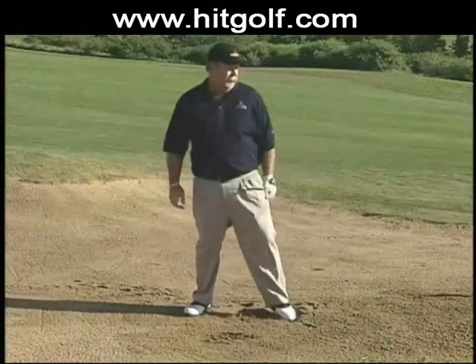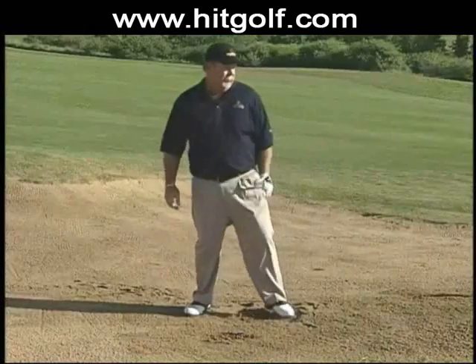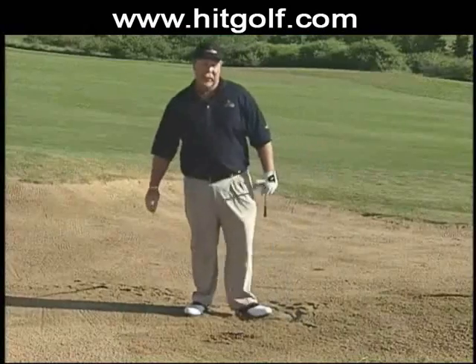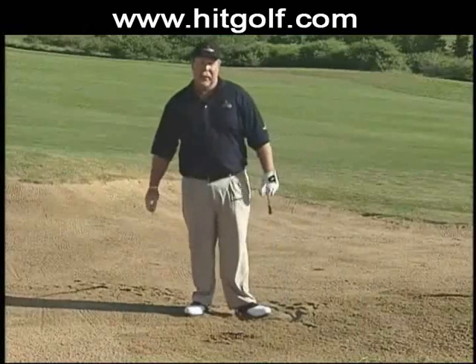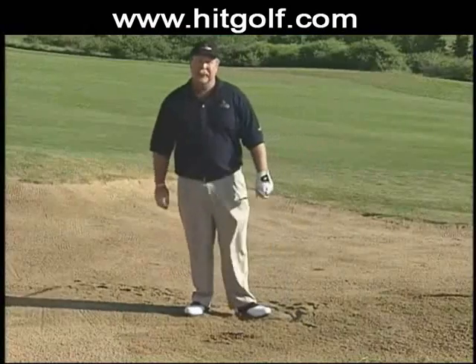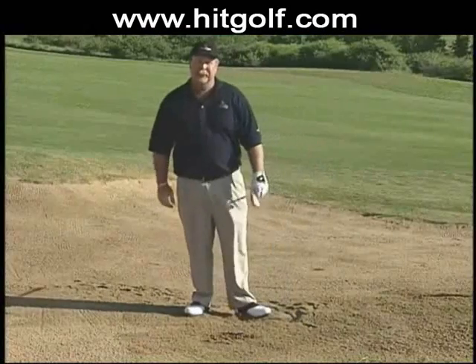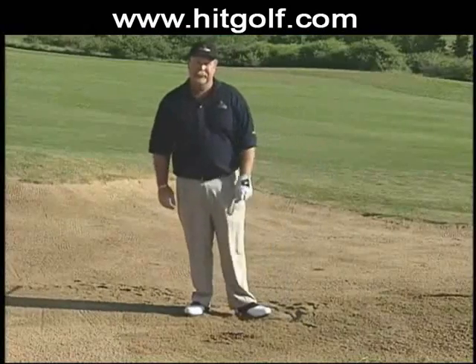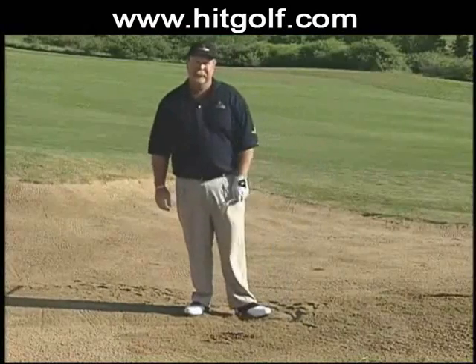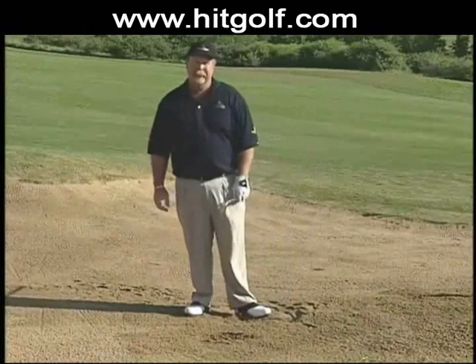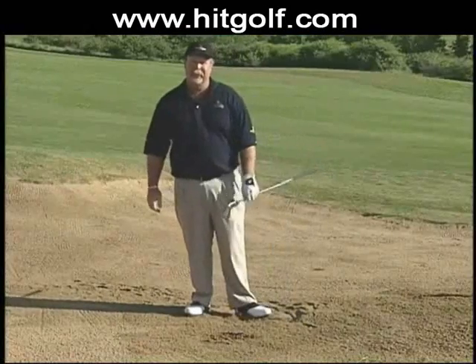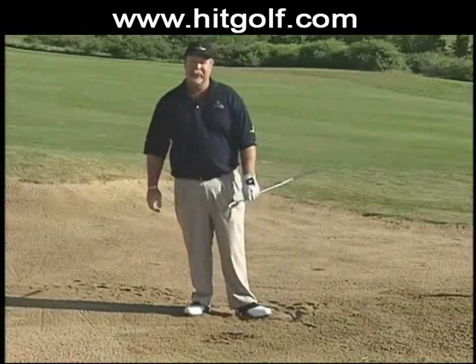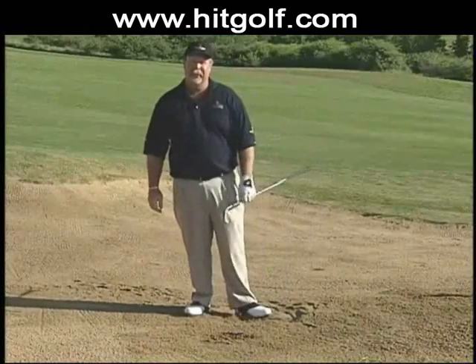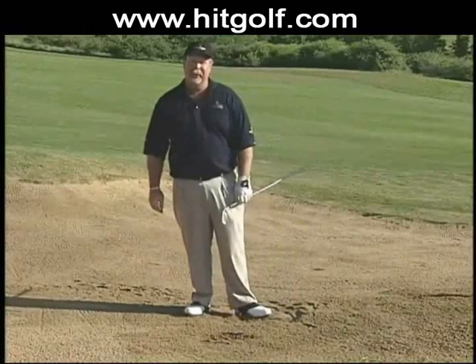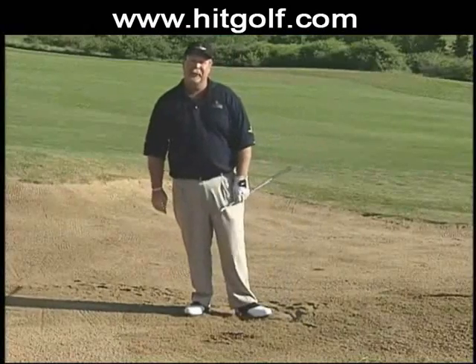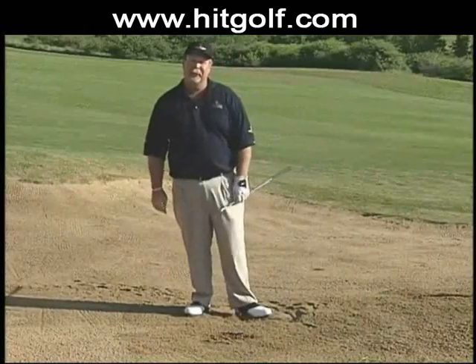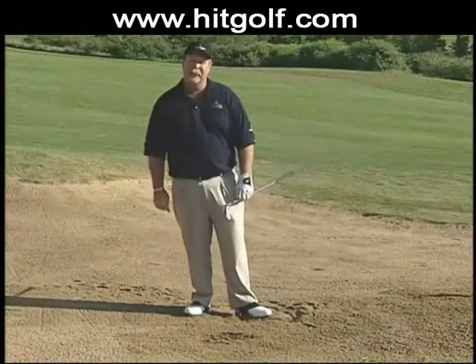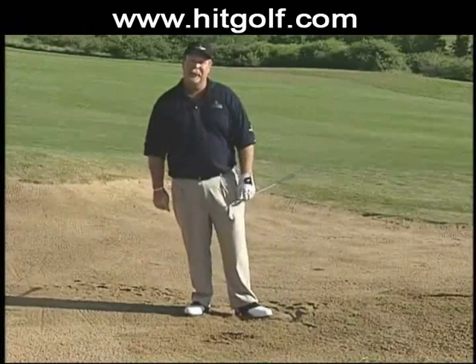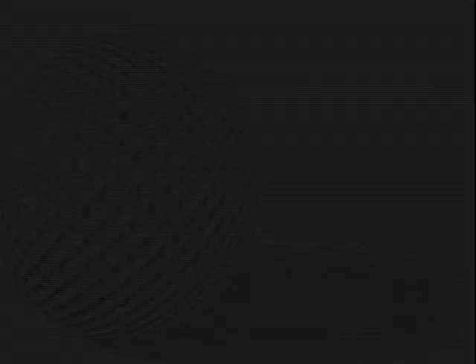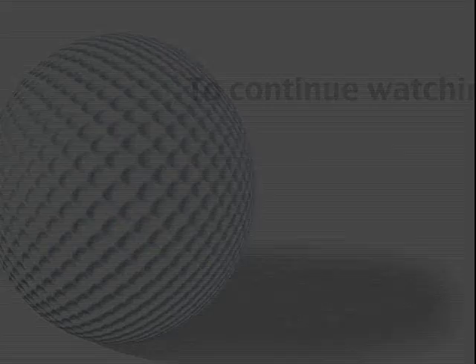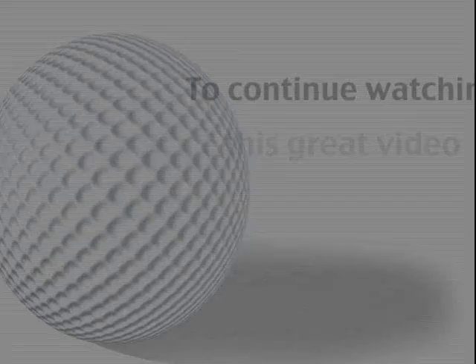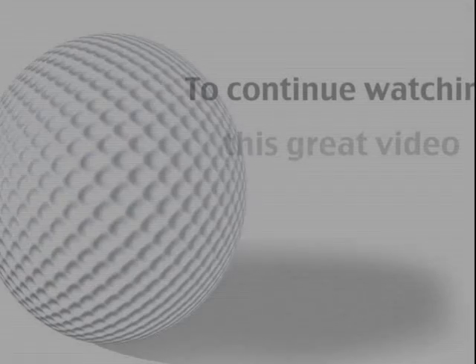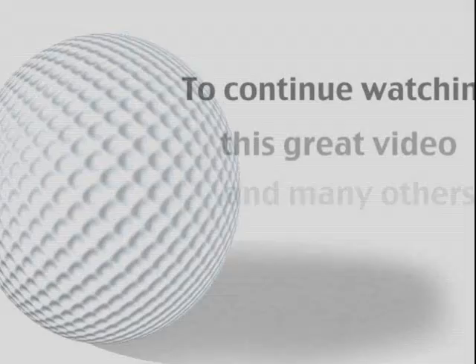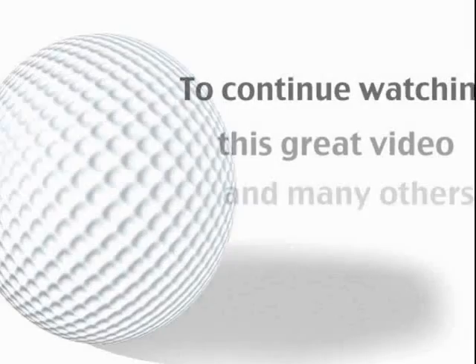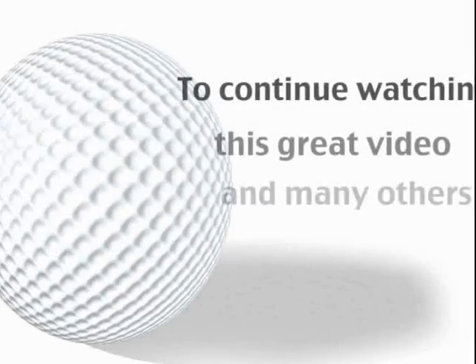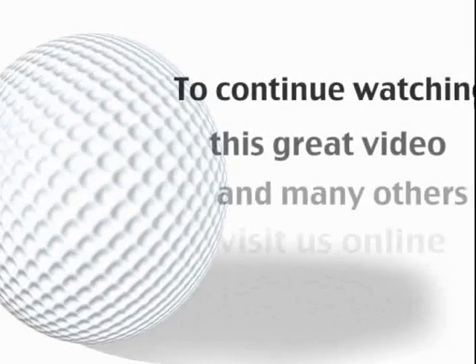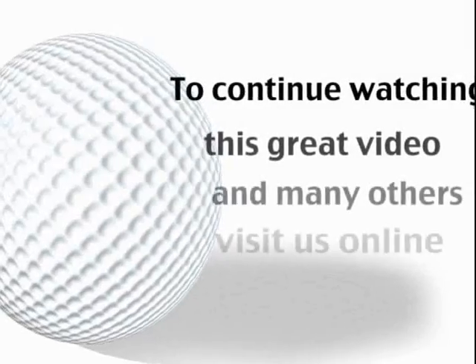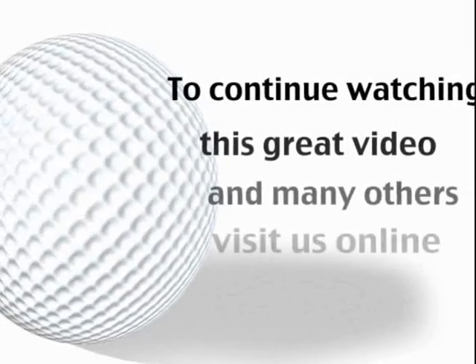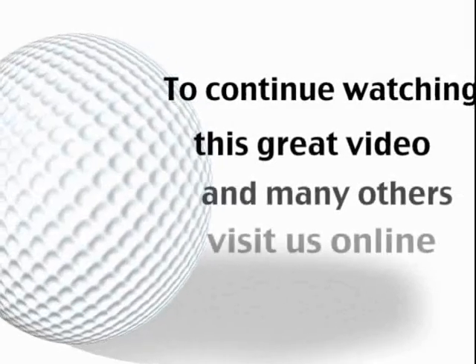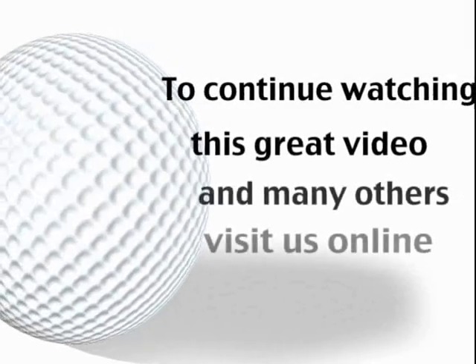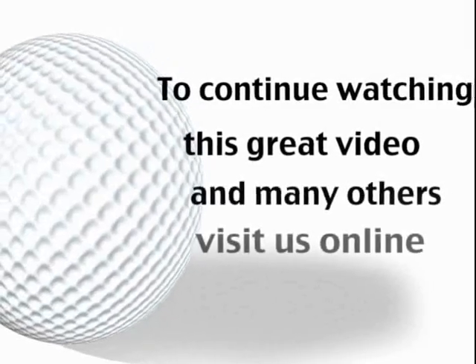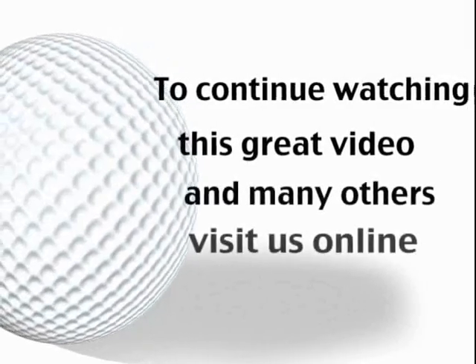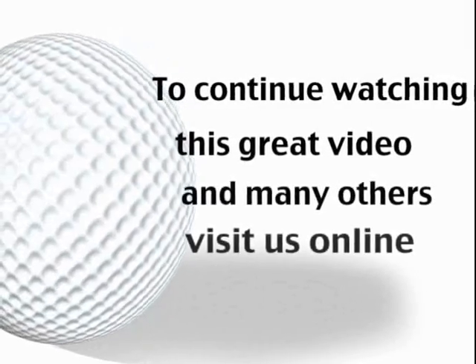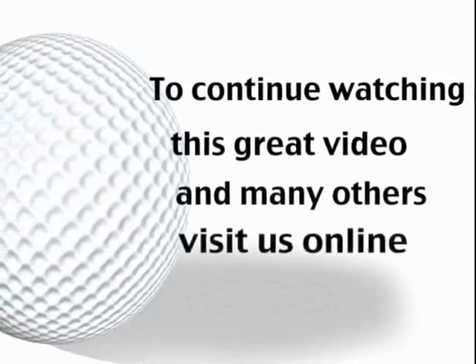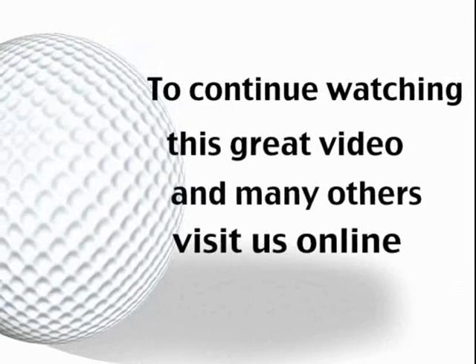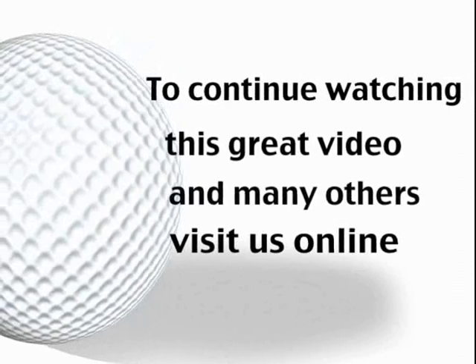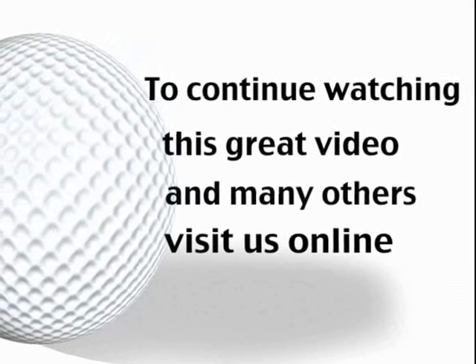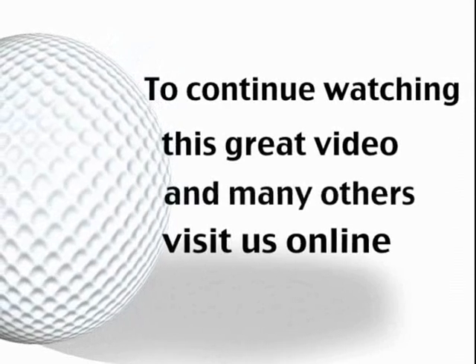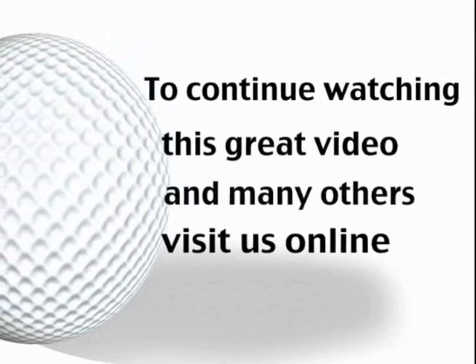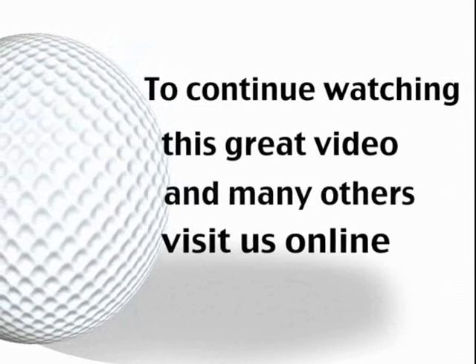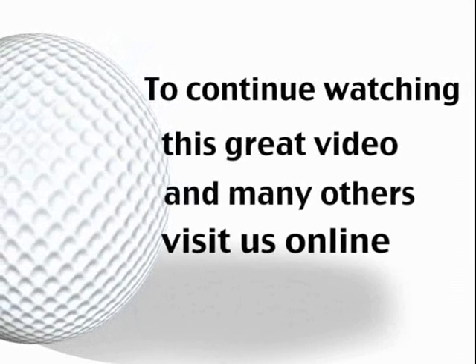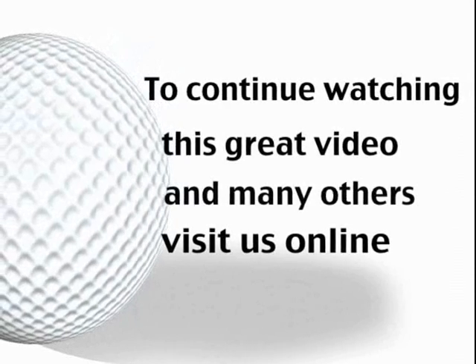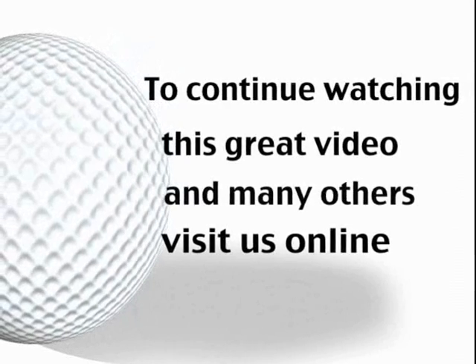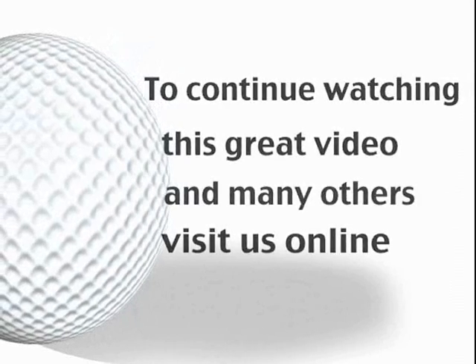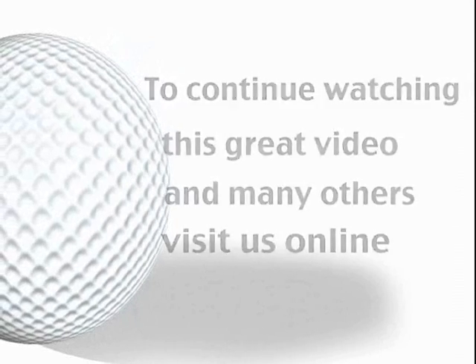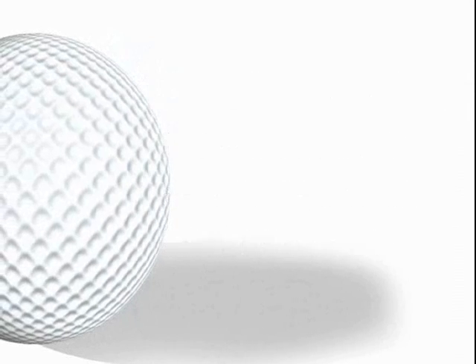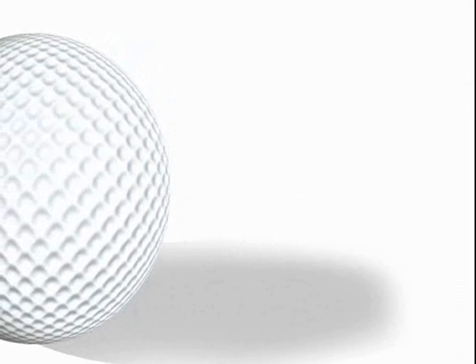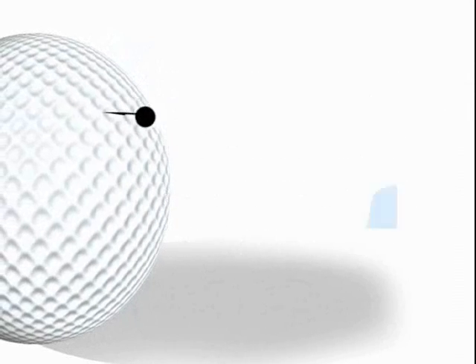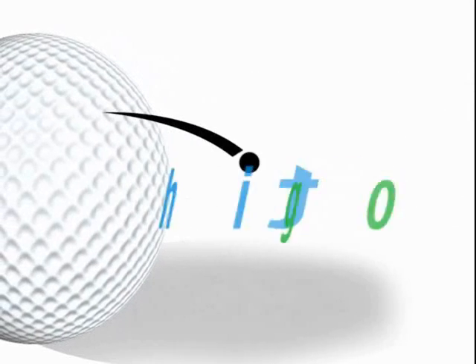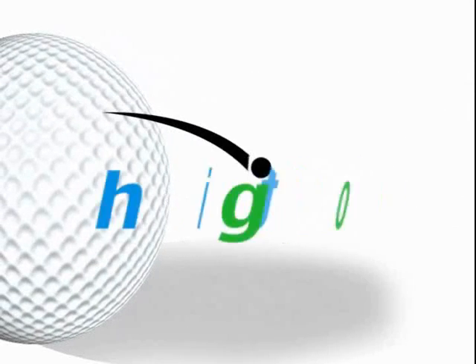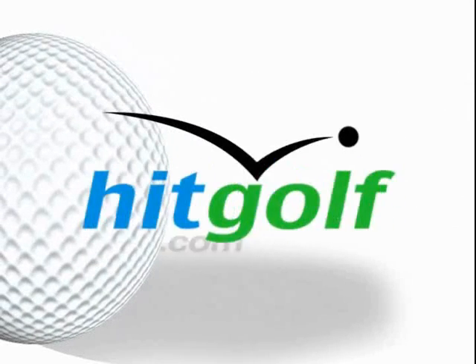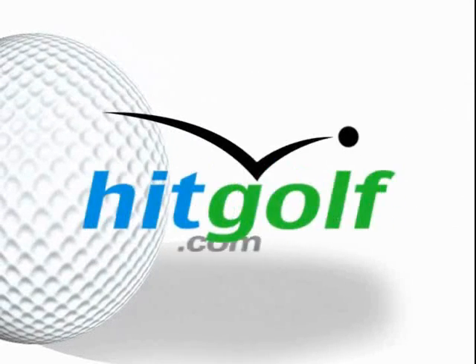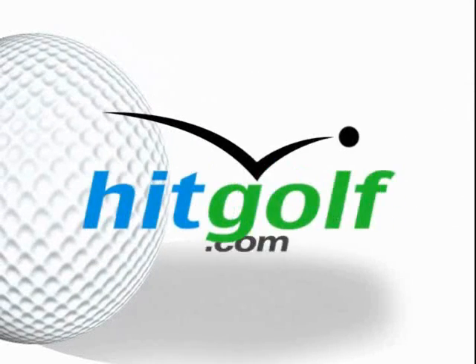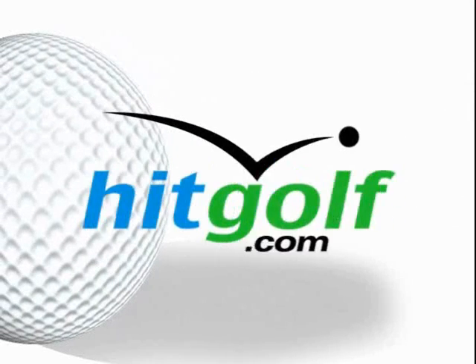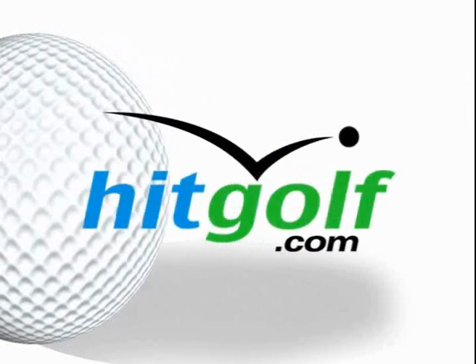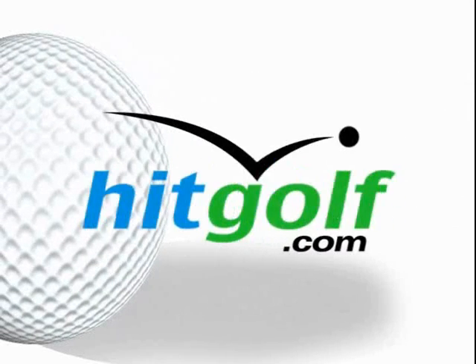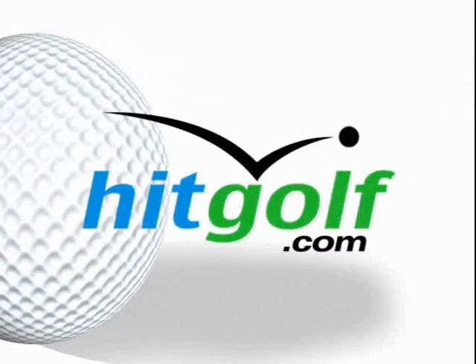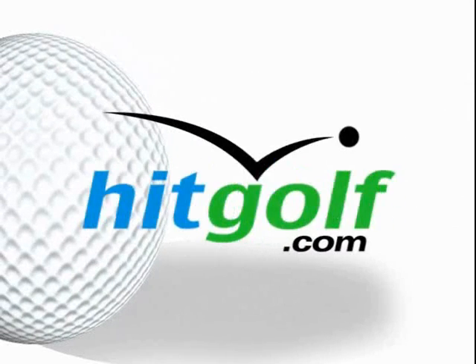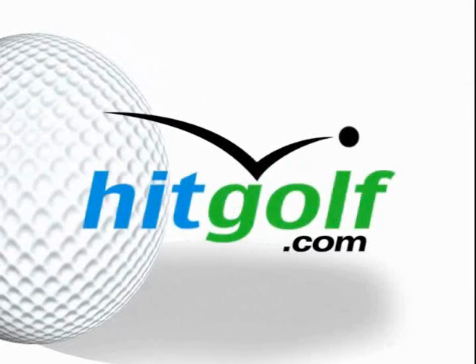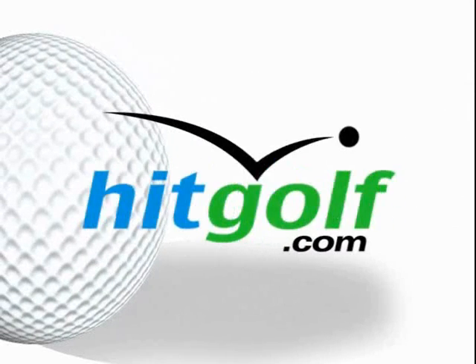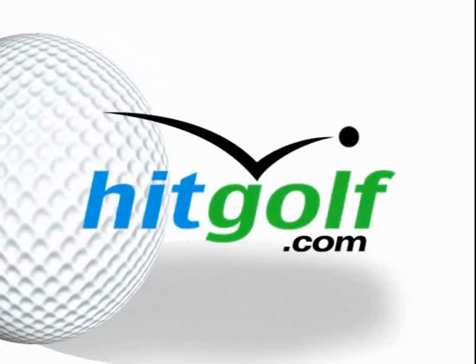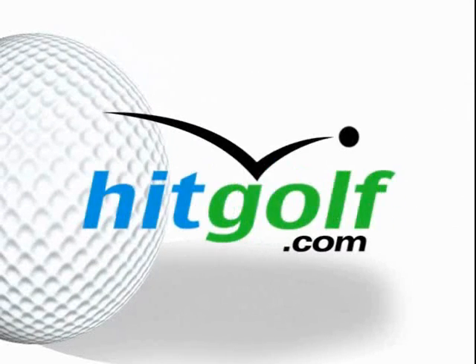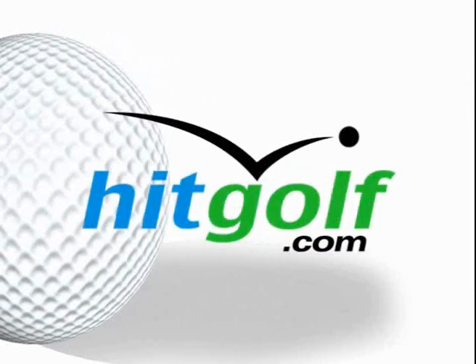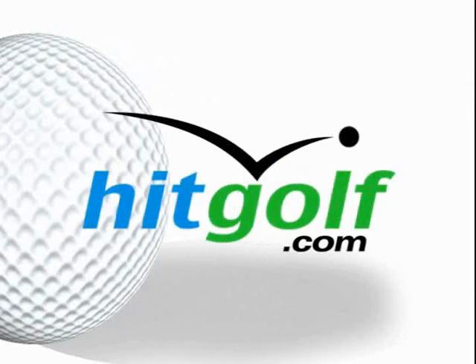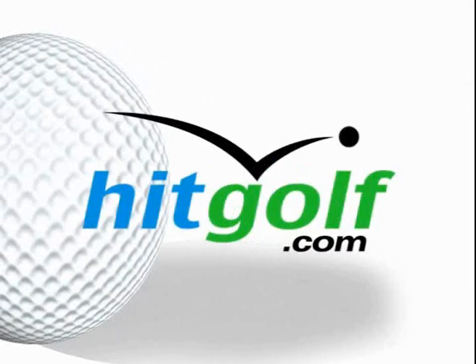Good luck, I'll see you on the golf course. Get instruction, equipment advice, and travel highlights at hitgolf.com.